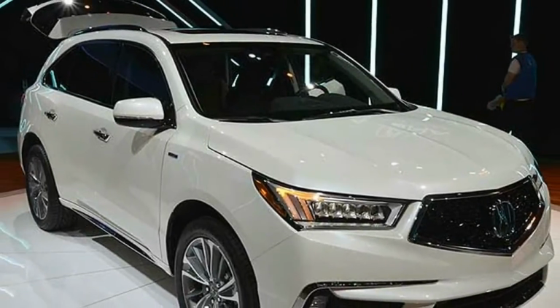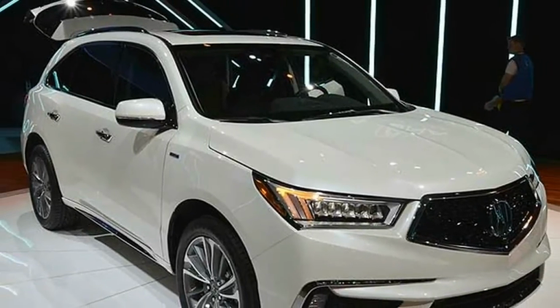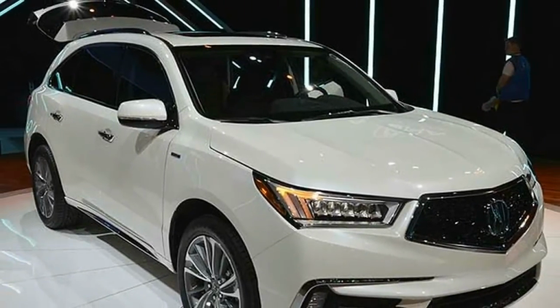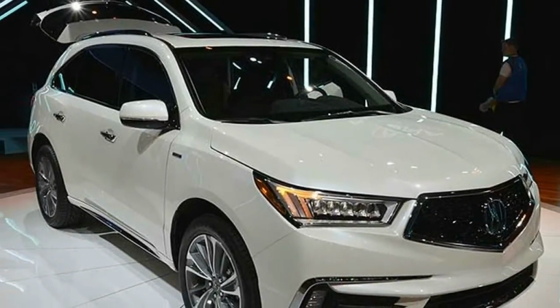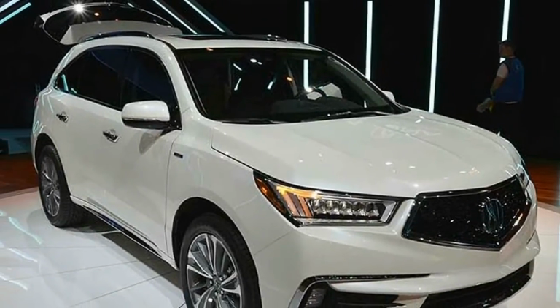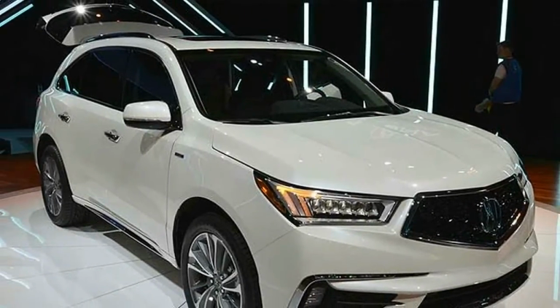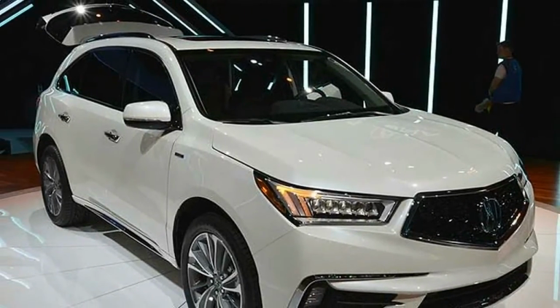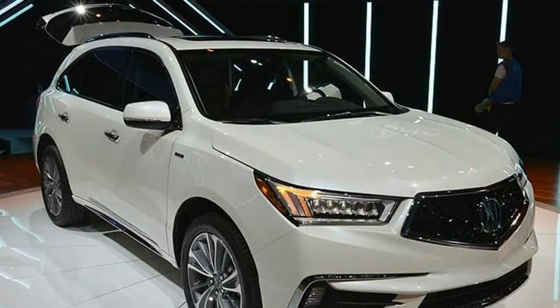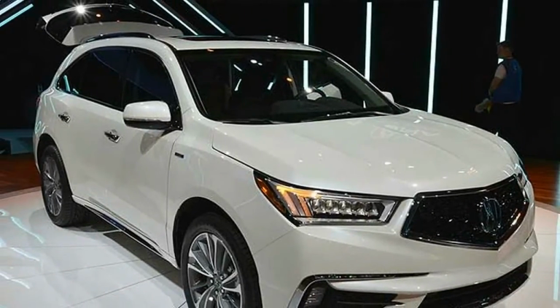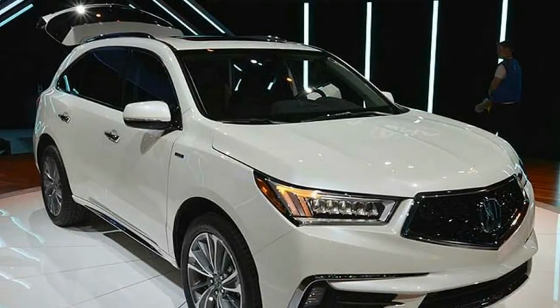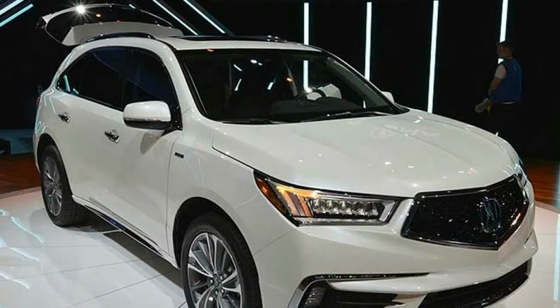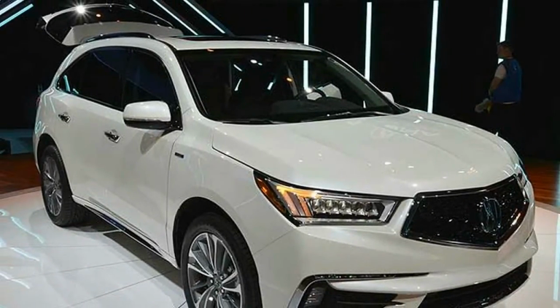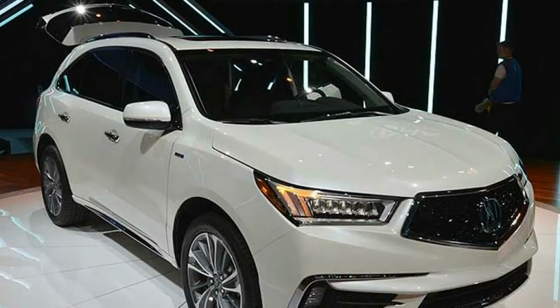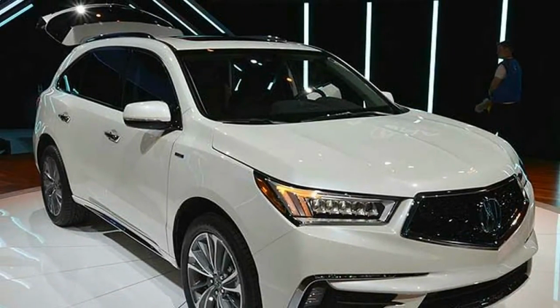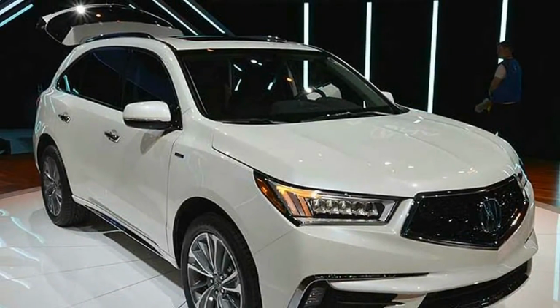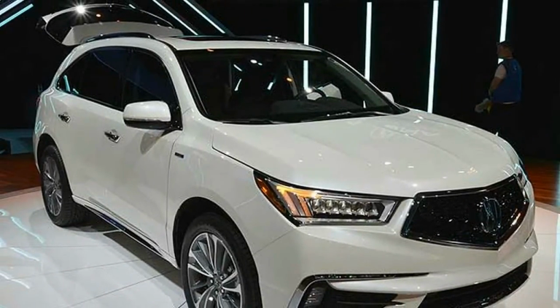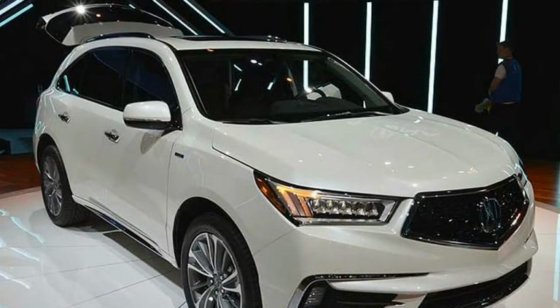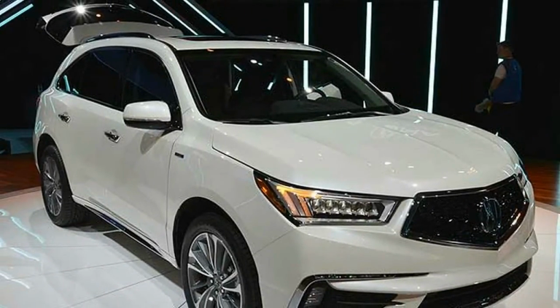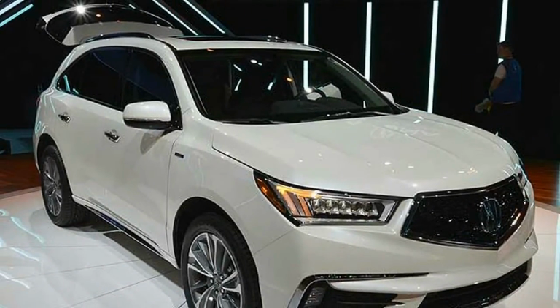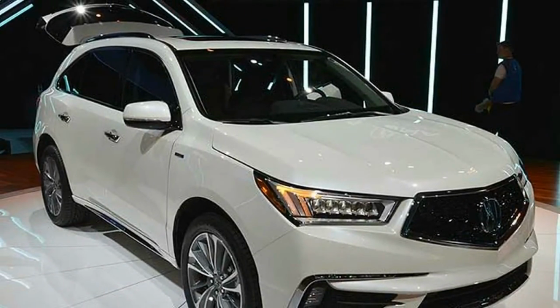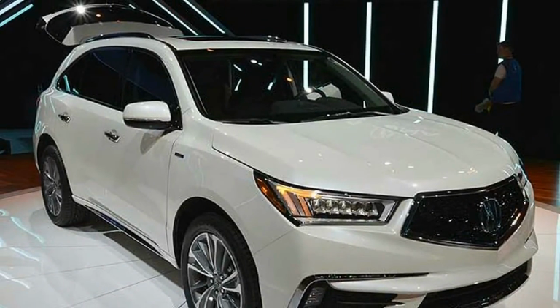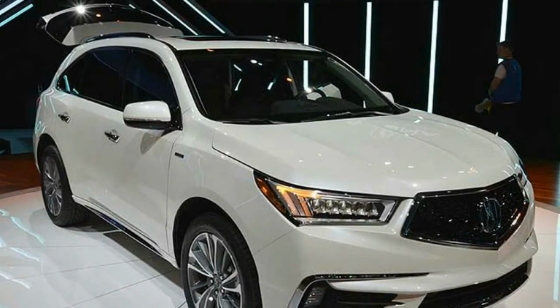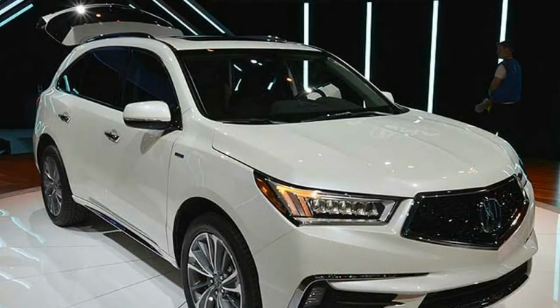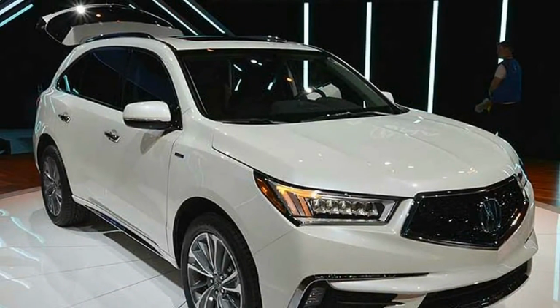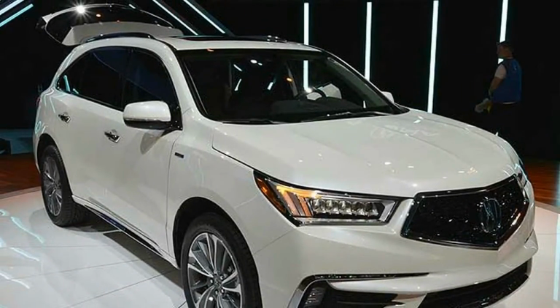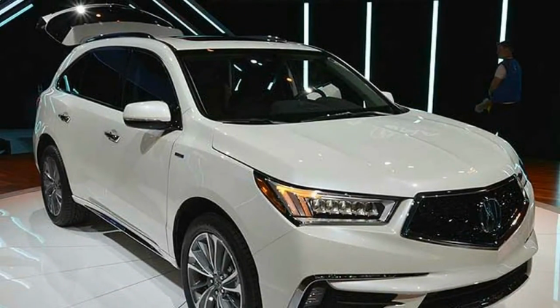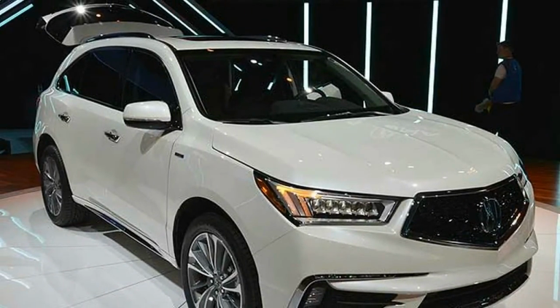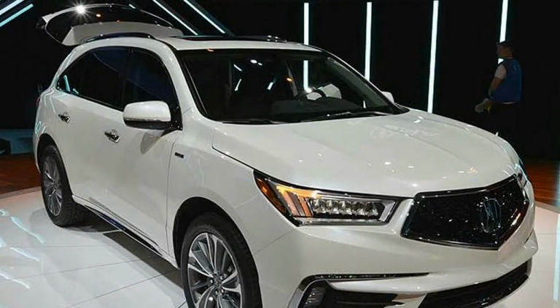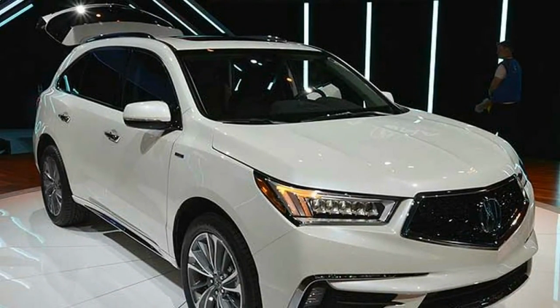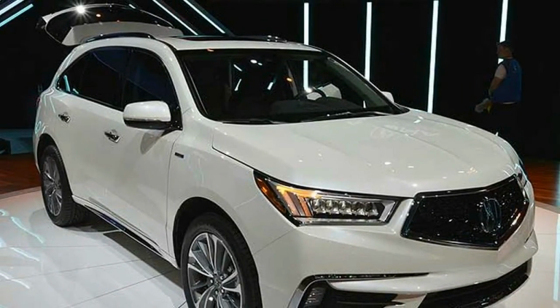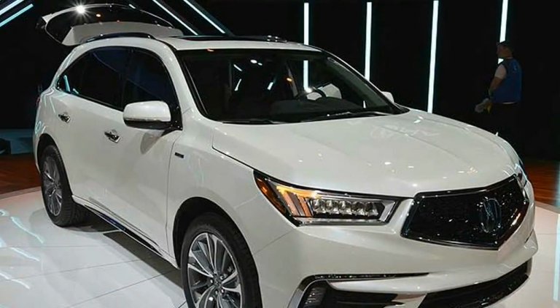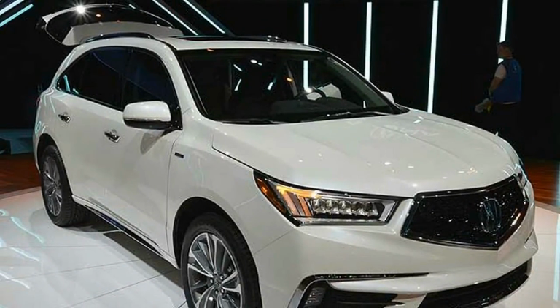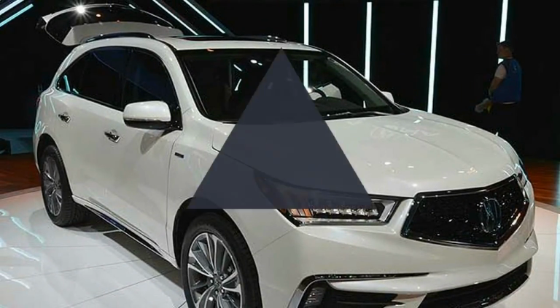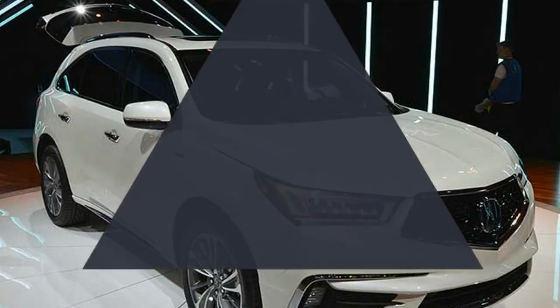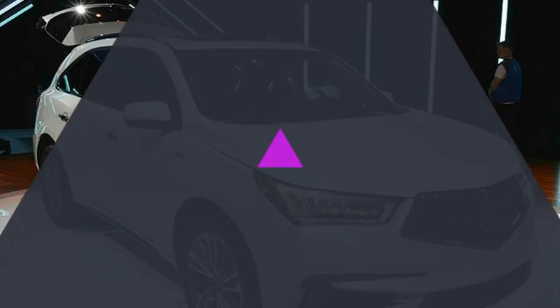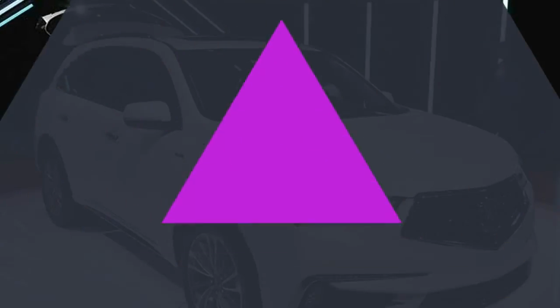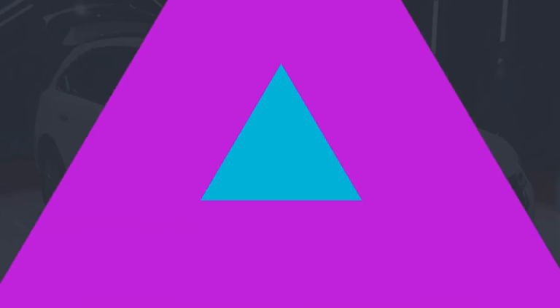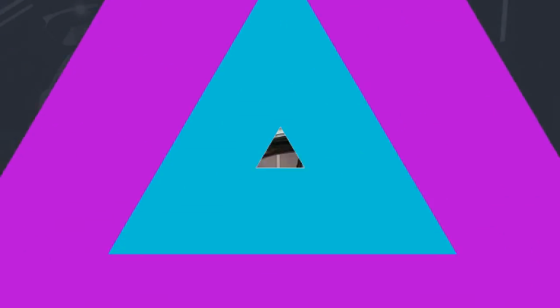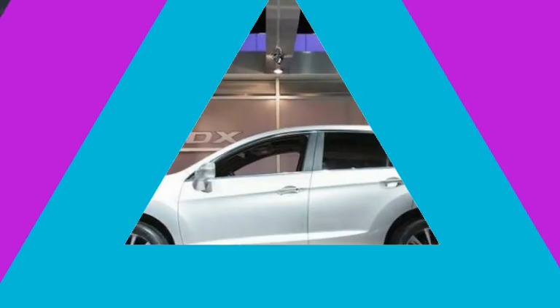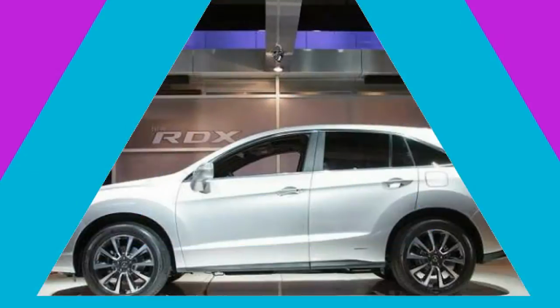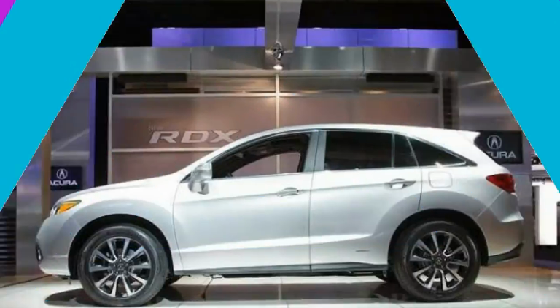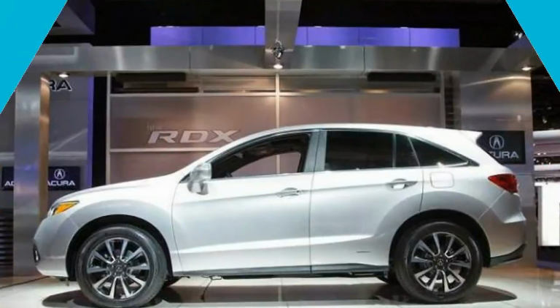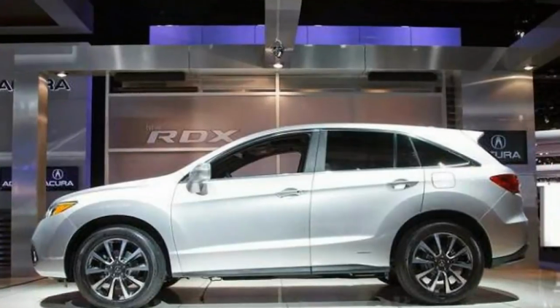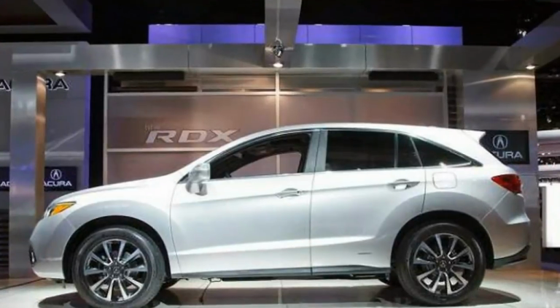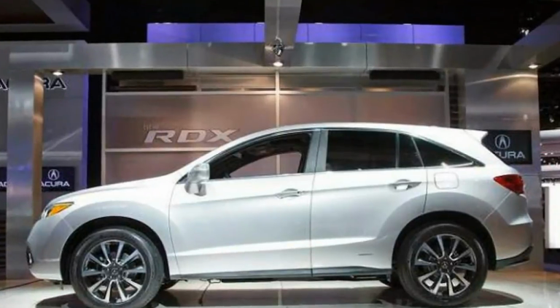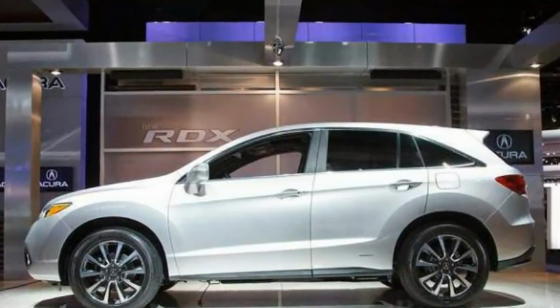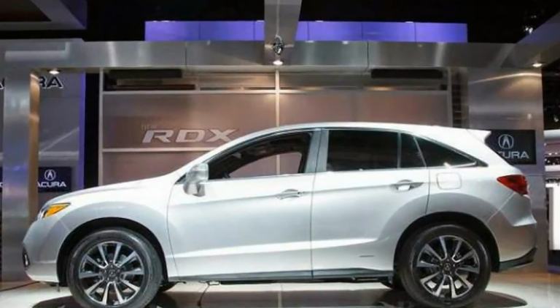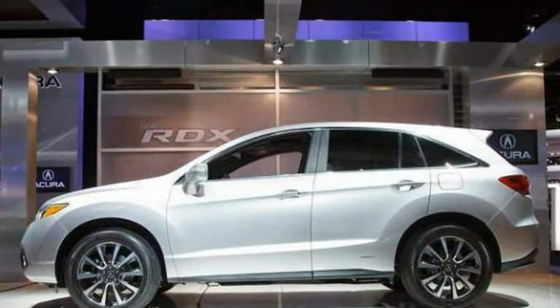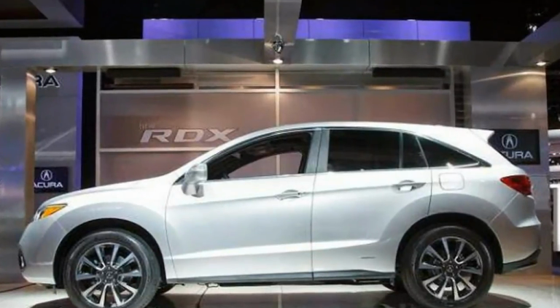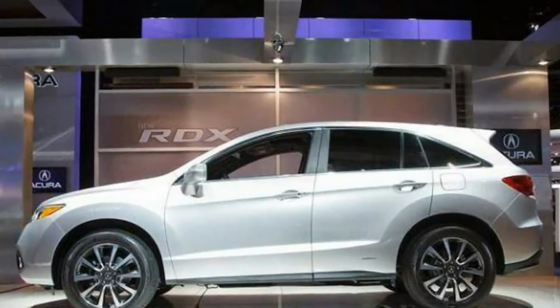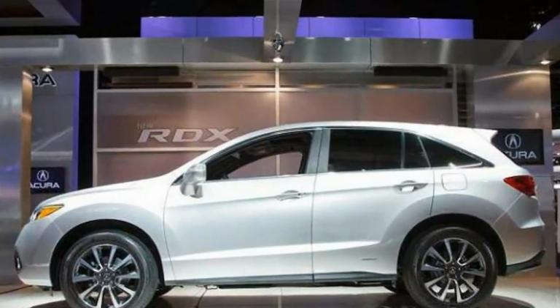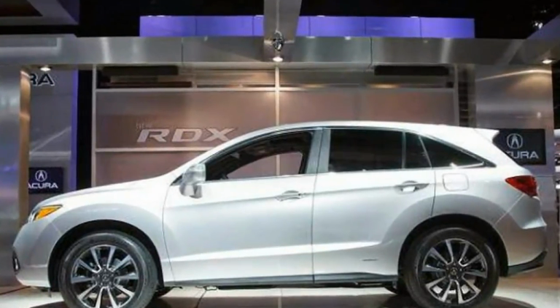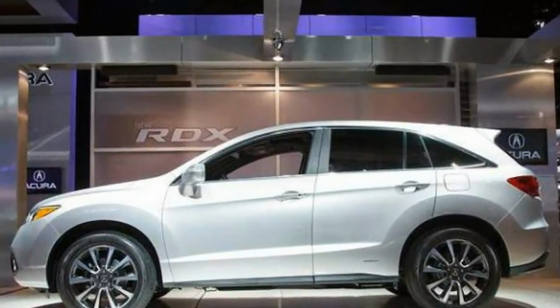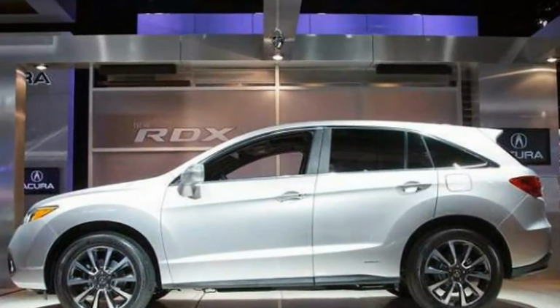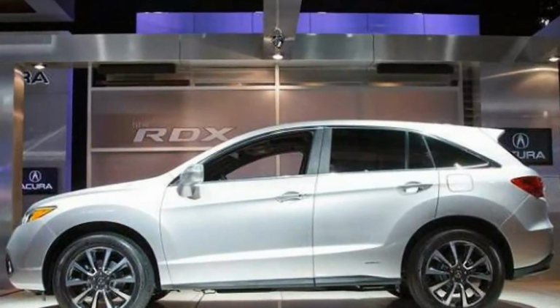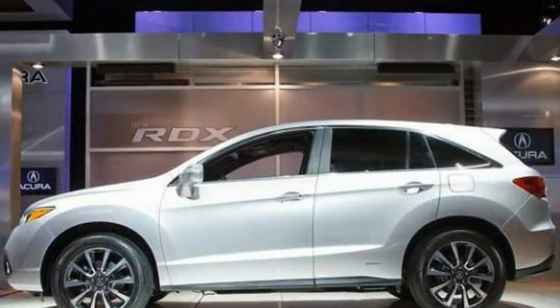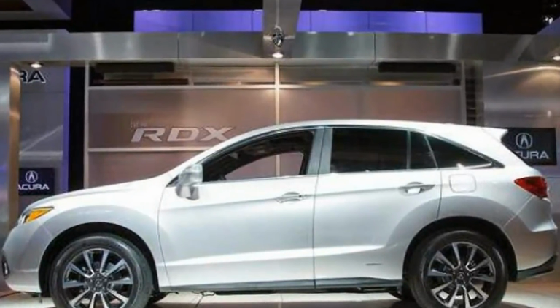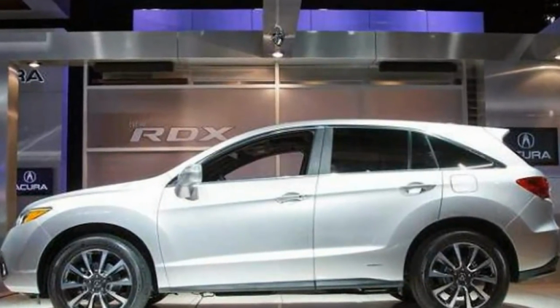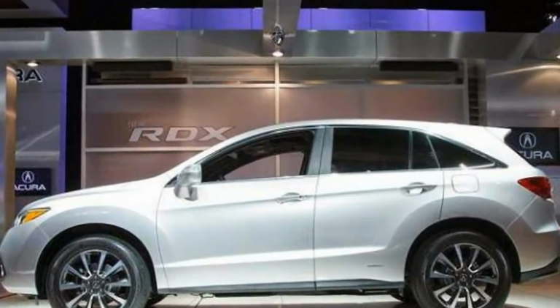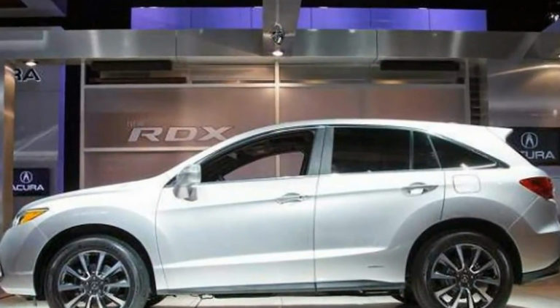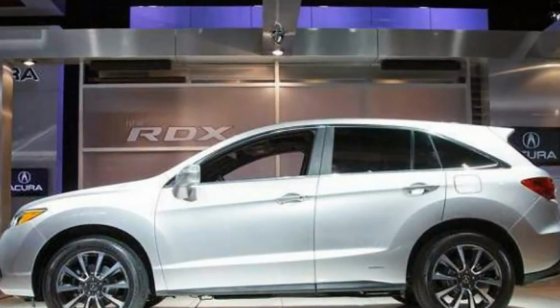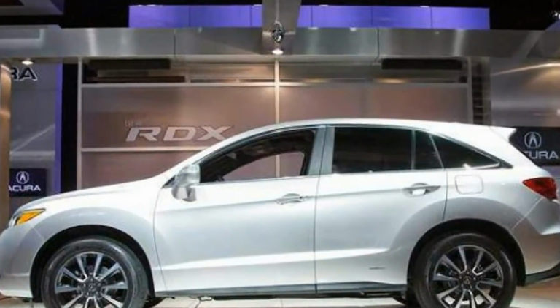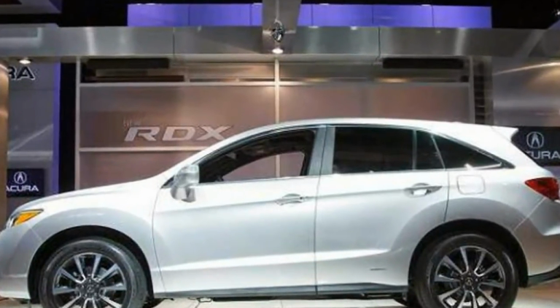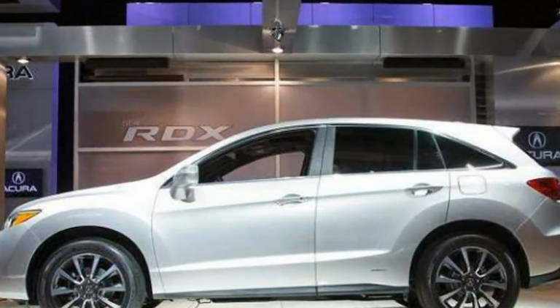Considered as the bridge between mainstream crossovers like the Honda CR-V and true luxury models from German competitors, the RDX begins to make a lot of sense.